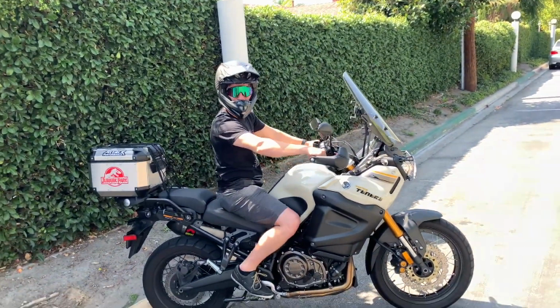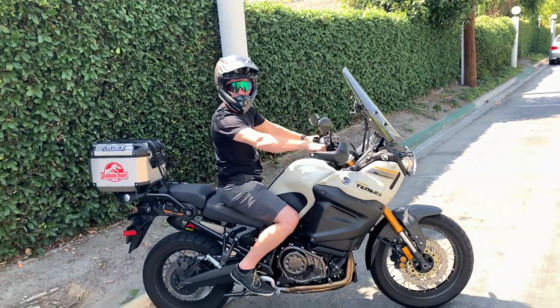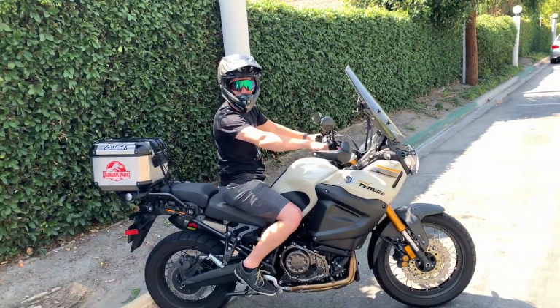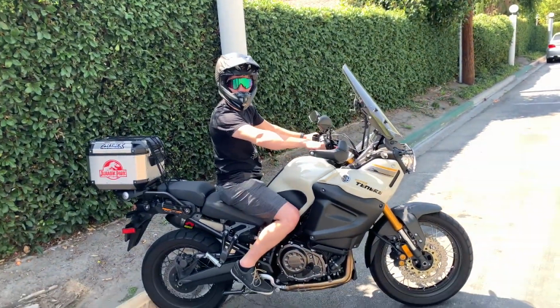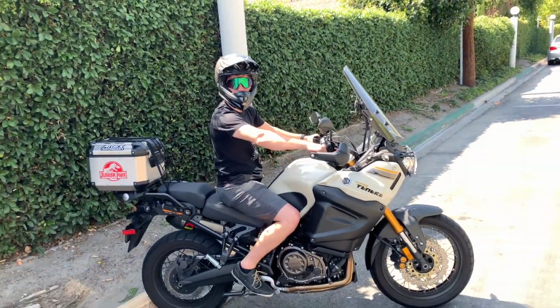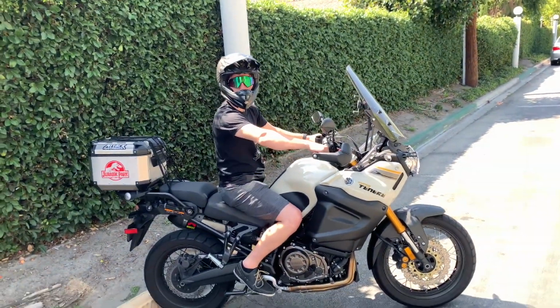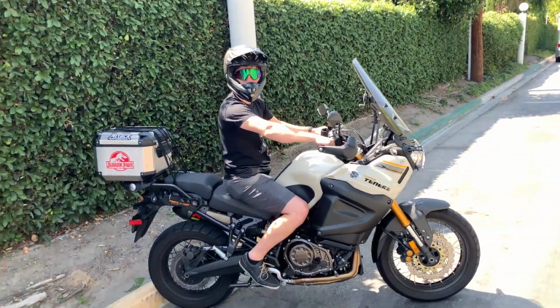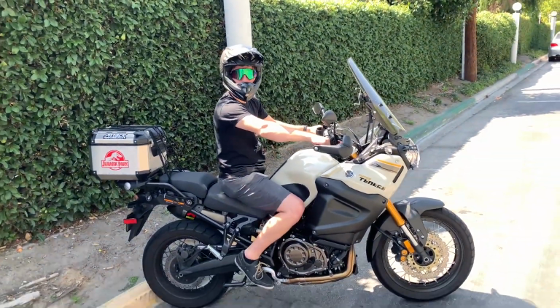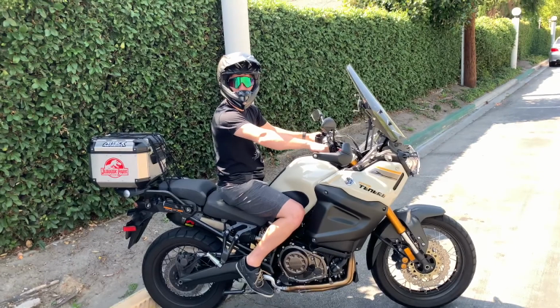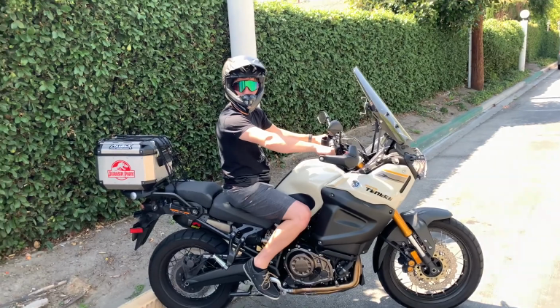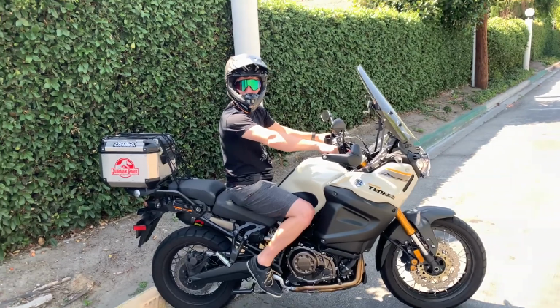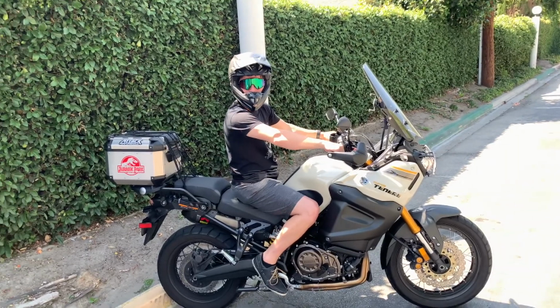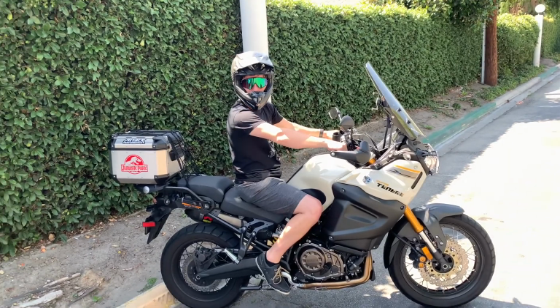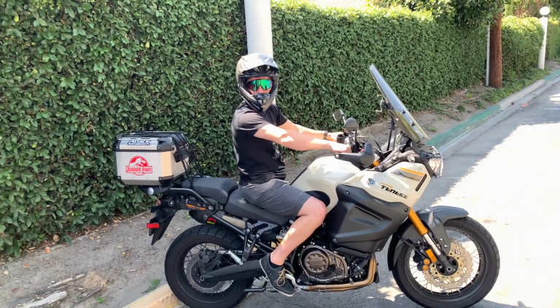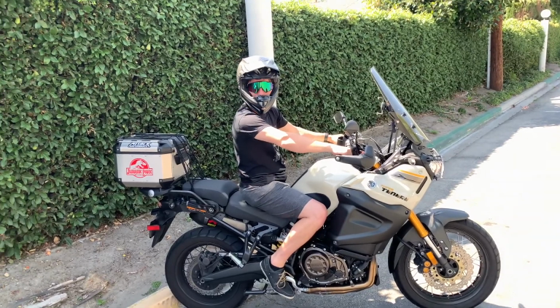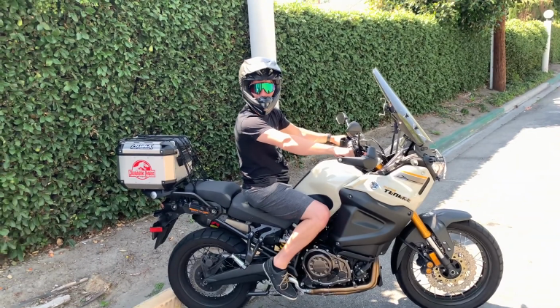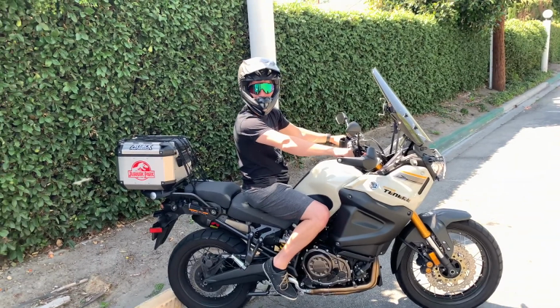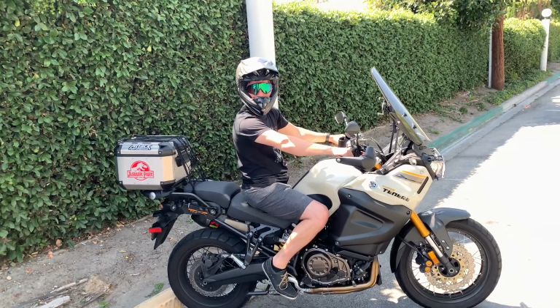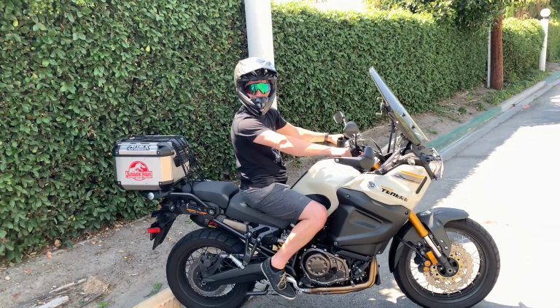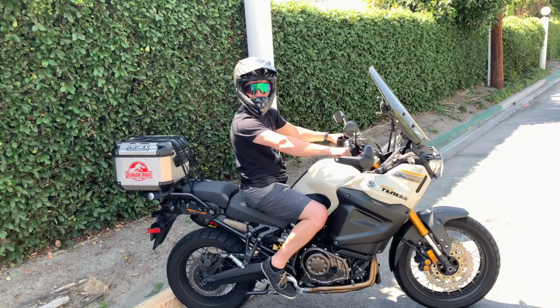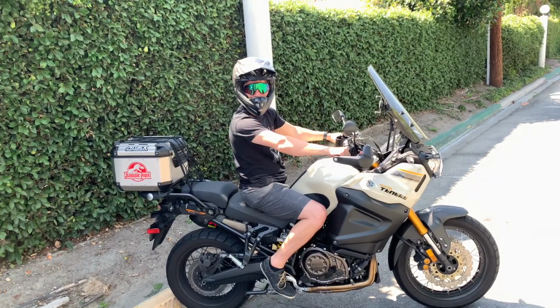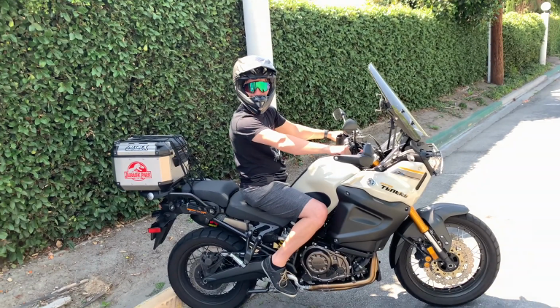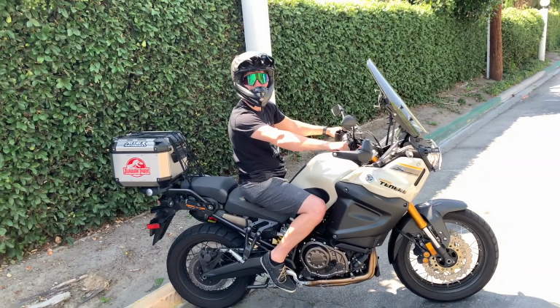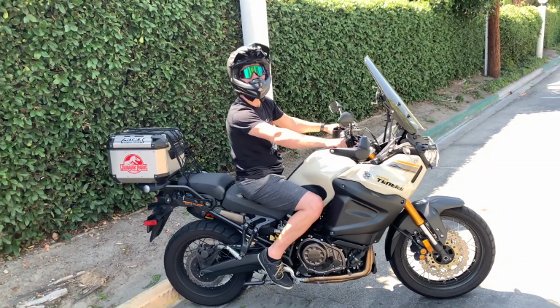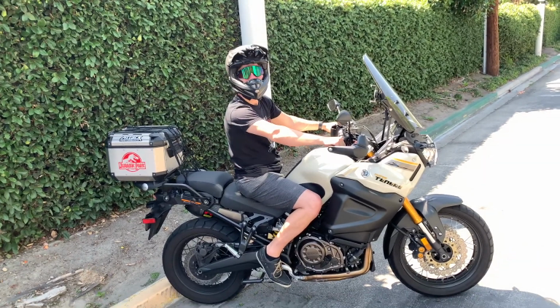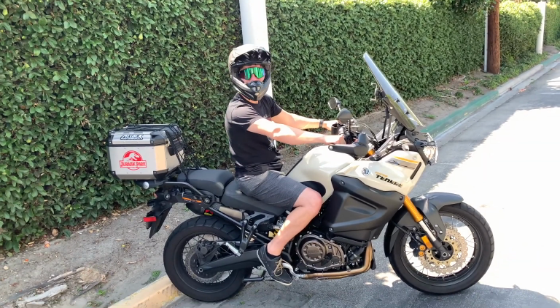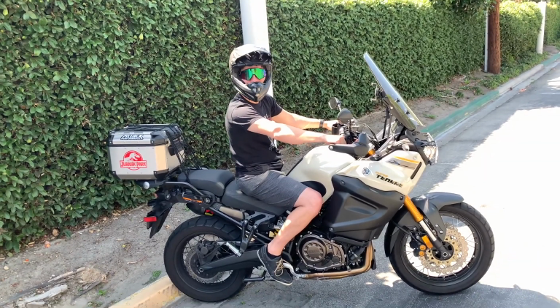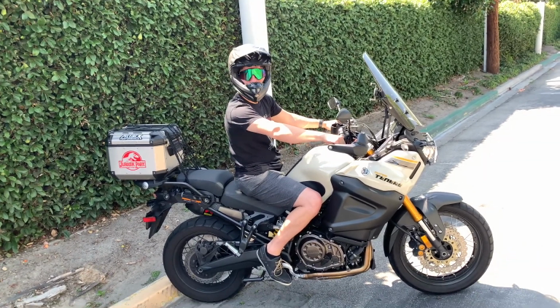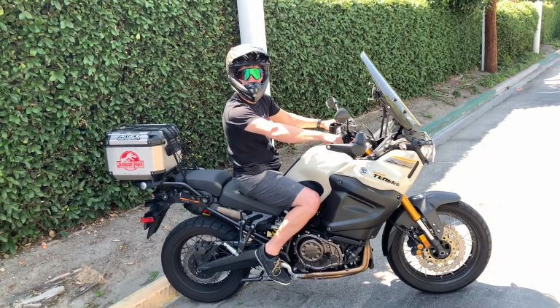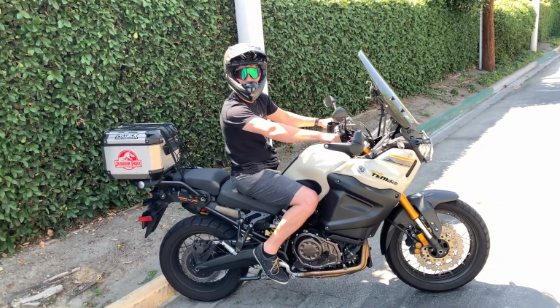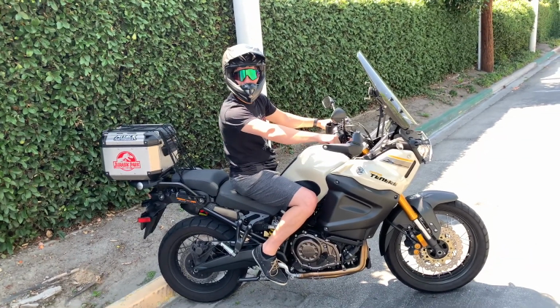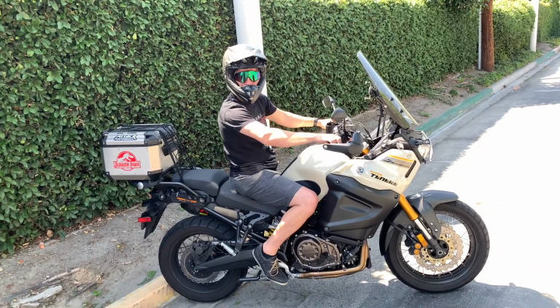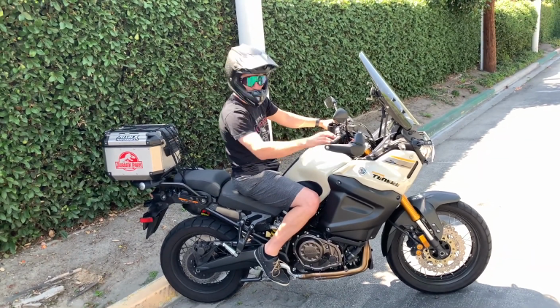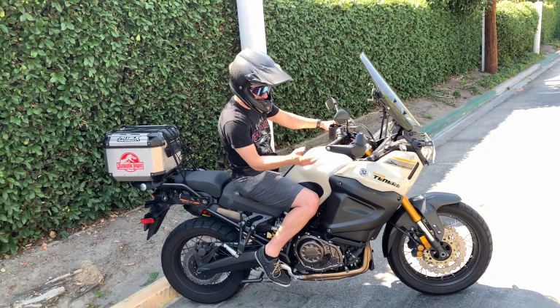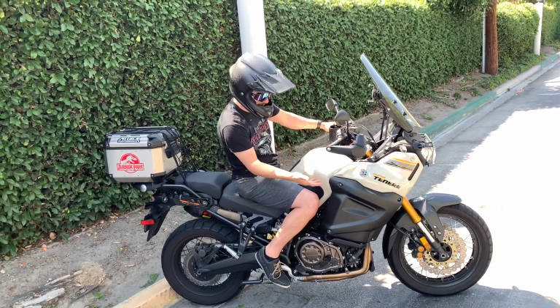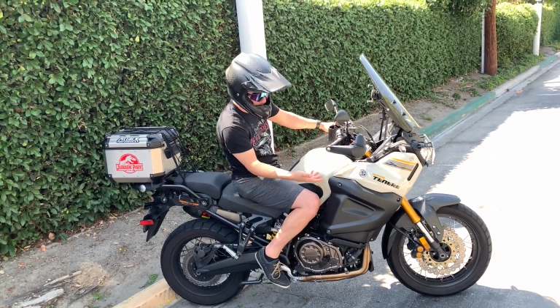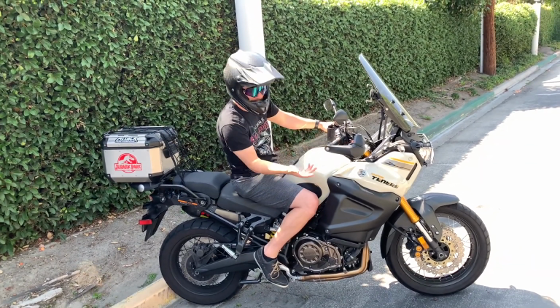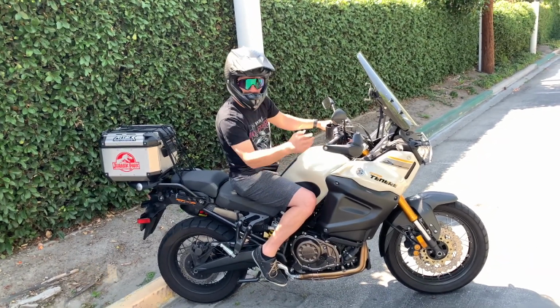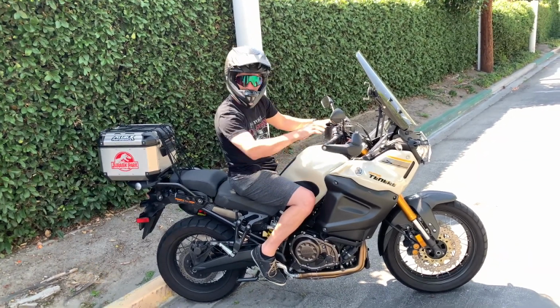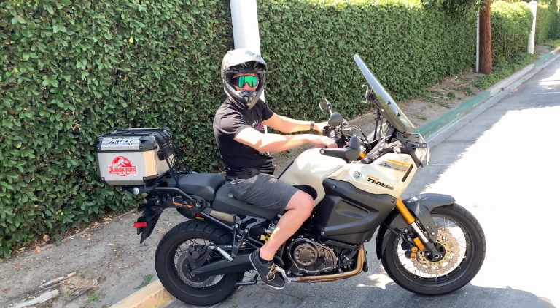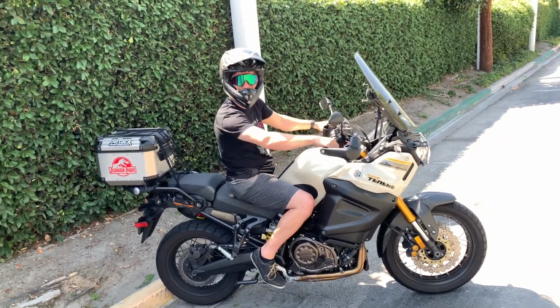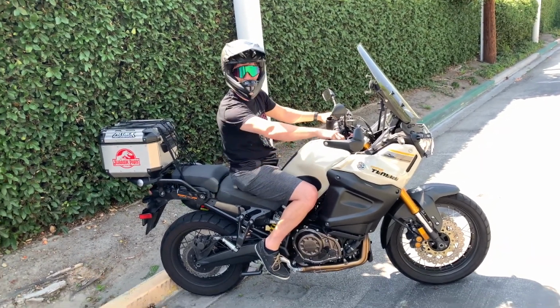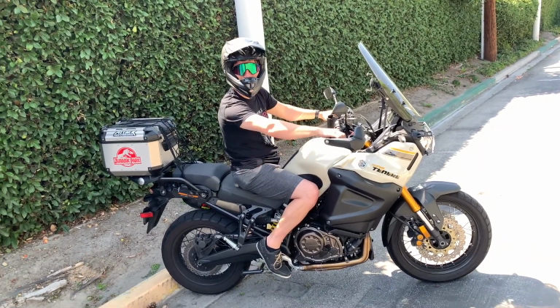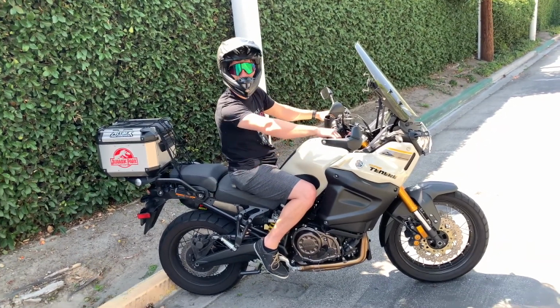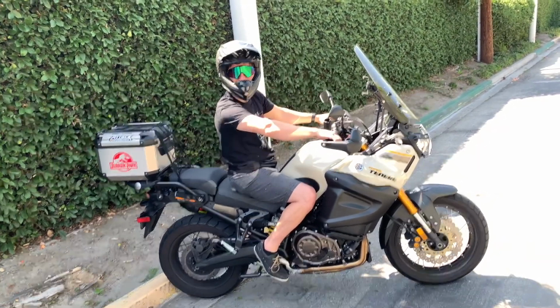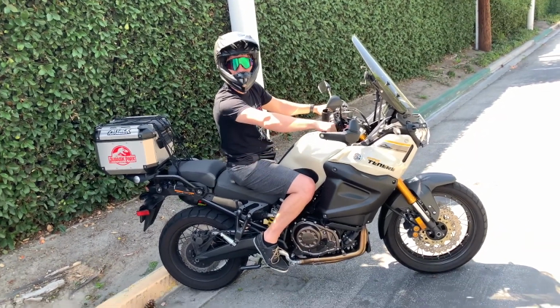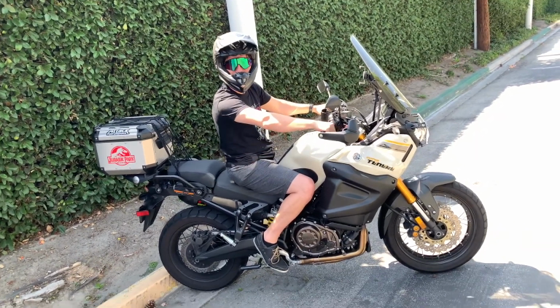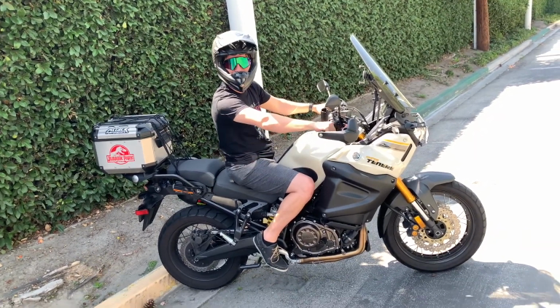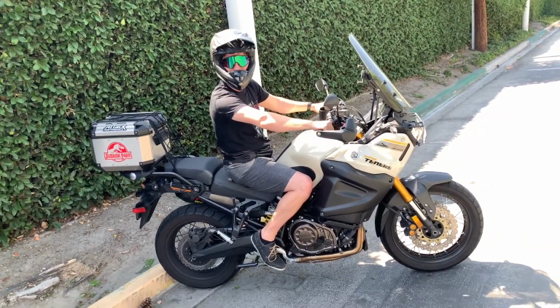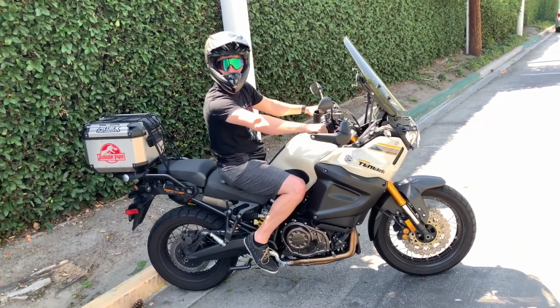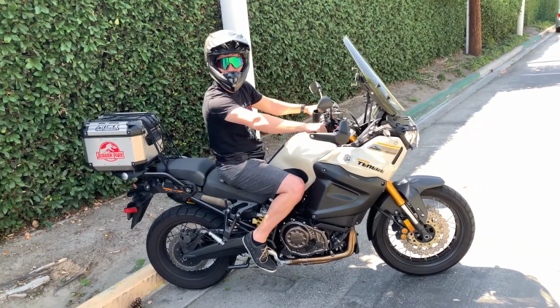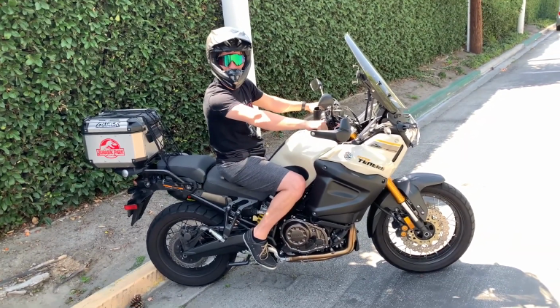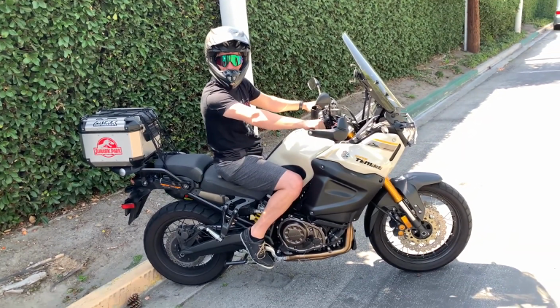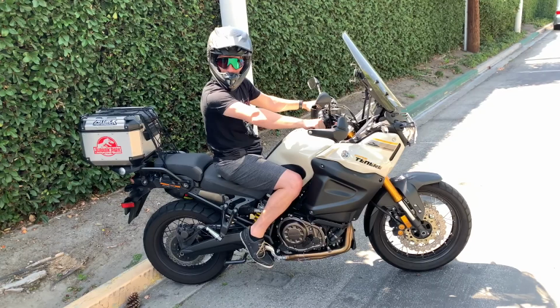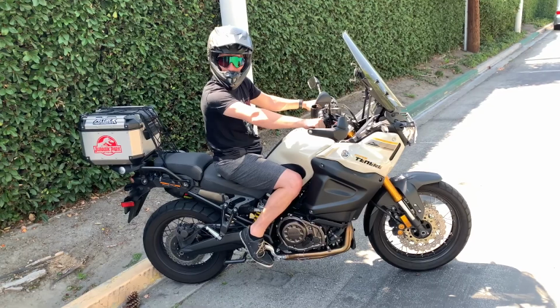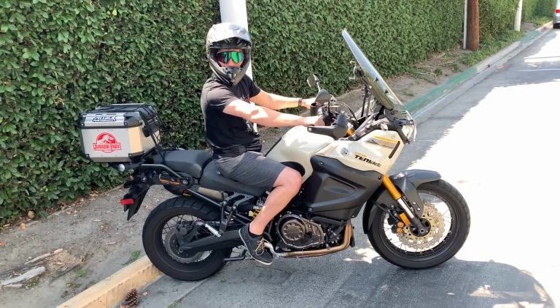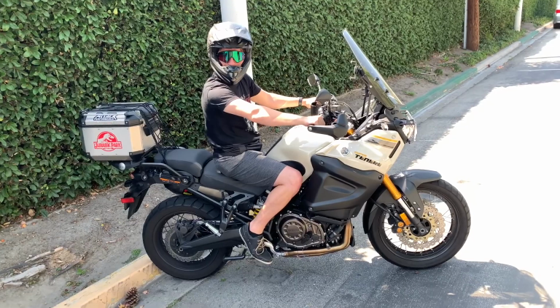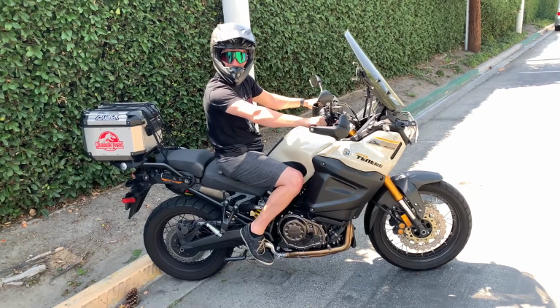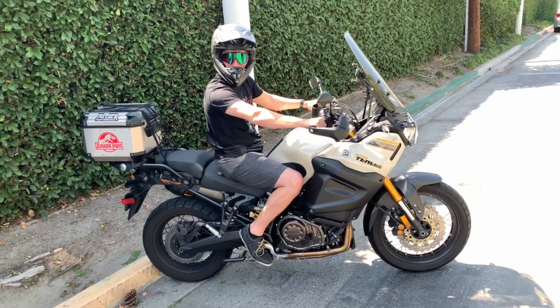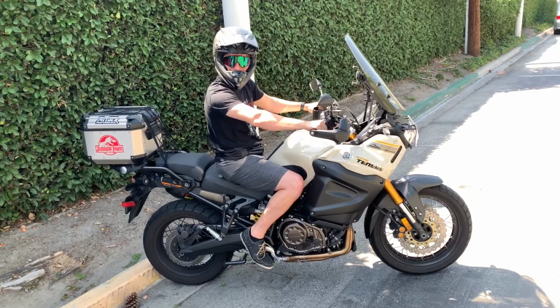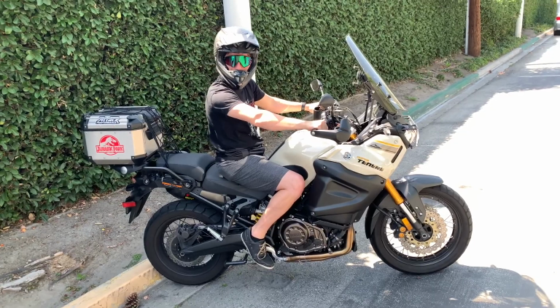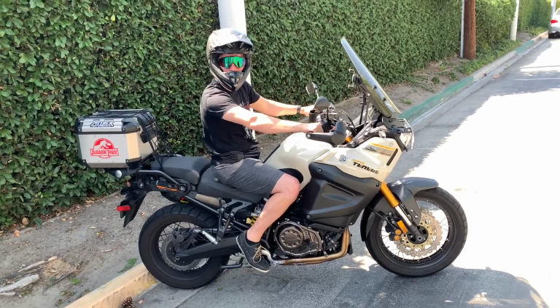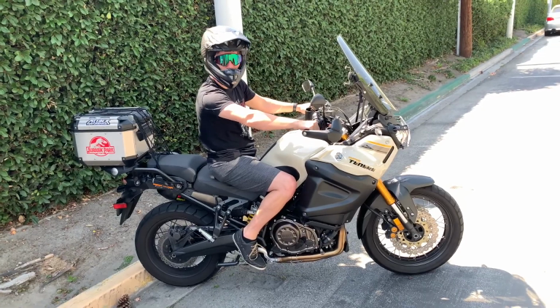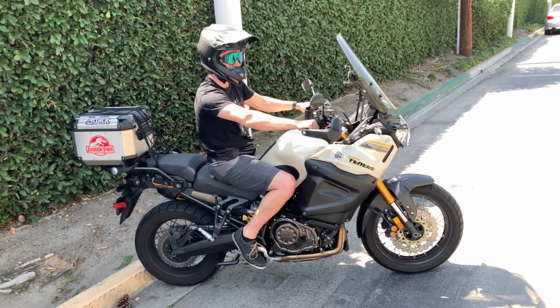Are you recording in 4K? Yep. Alright guys, let's check this bike out and see if it actually does something I like — or if it explodes.